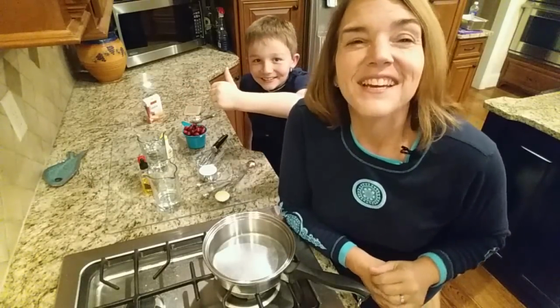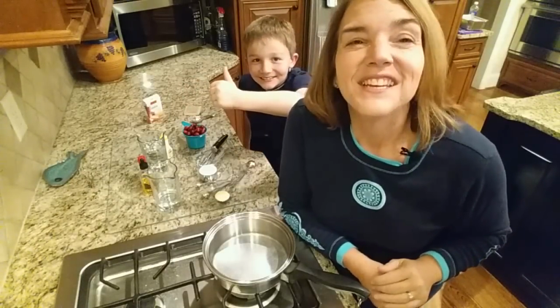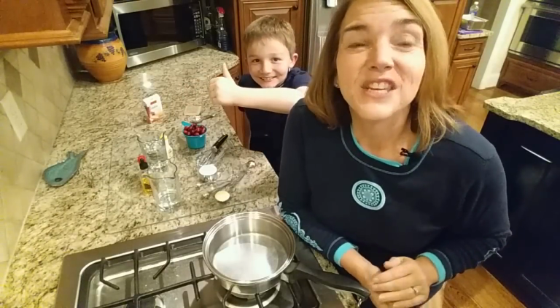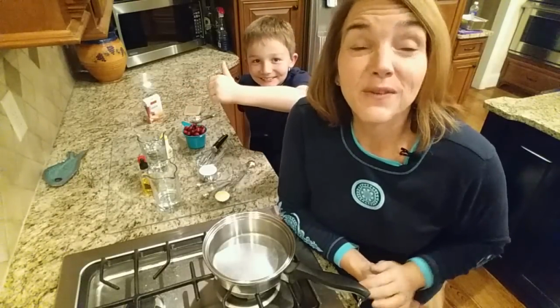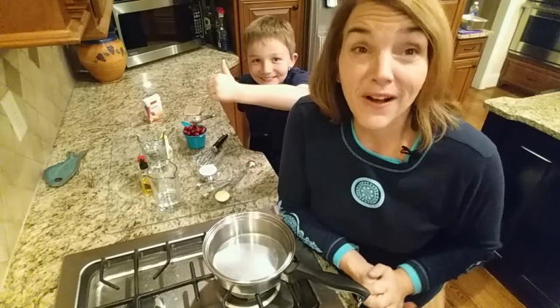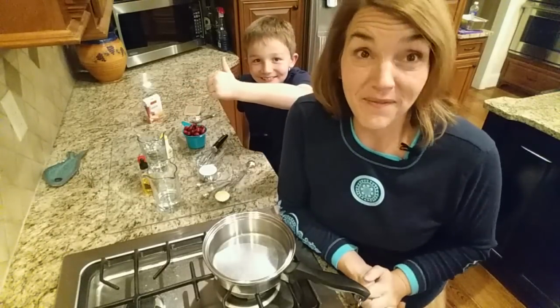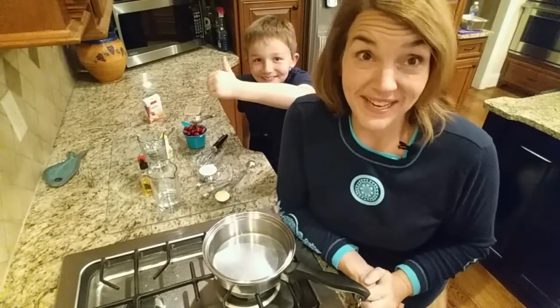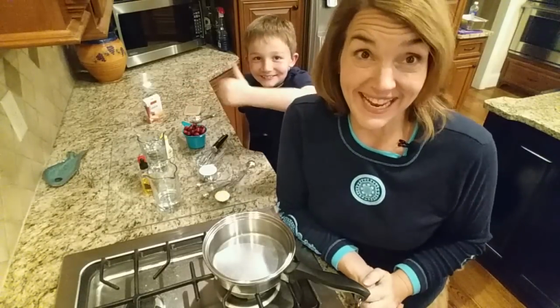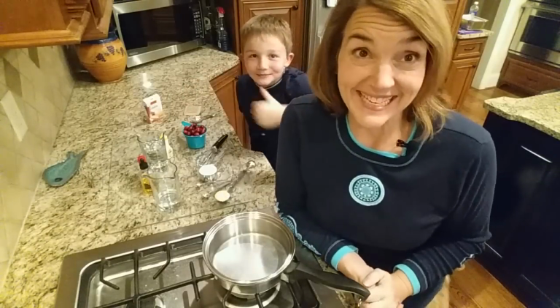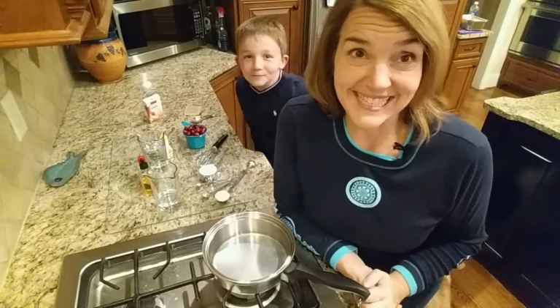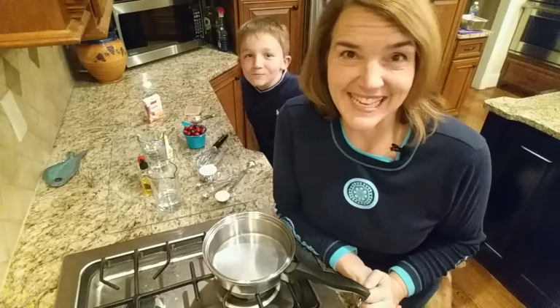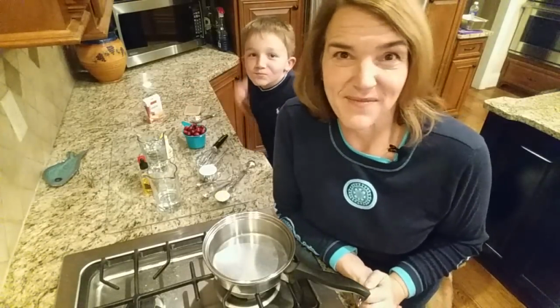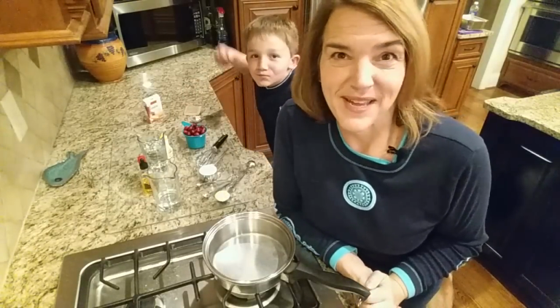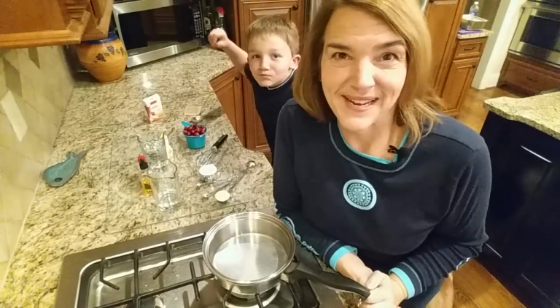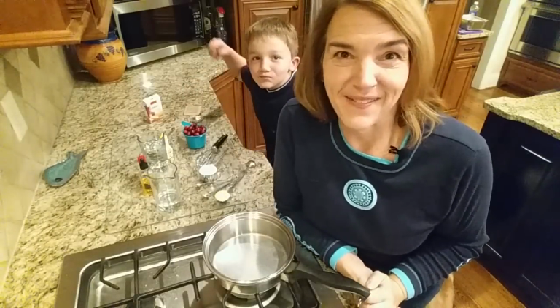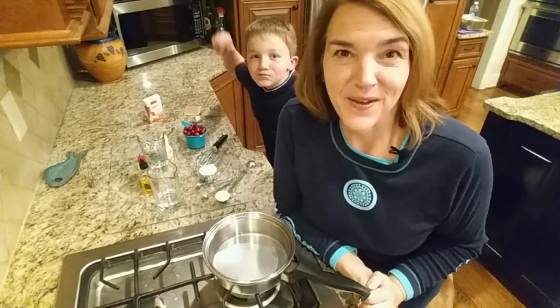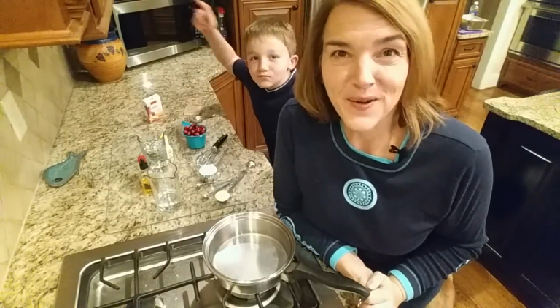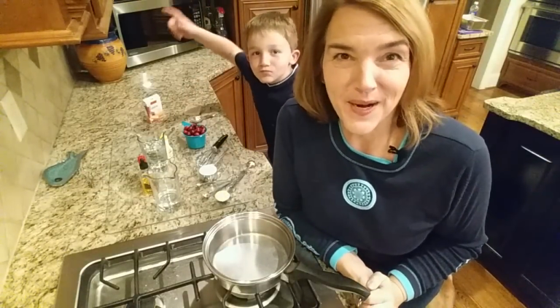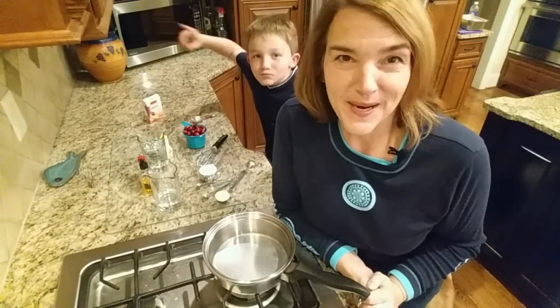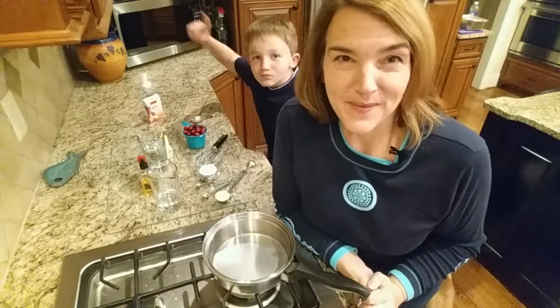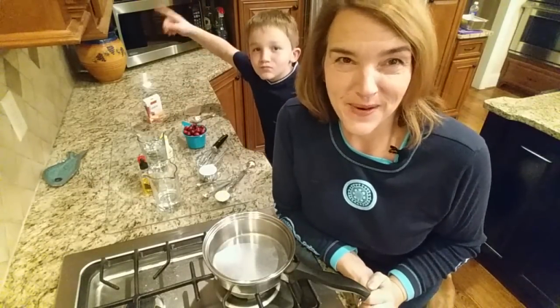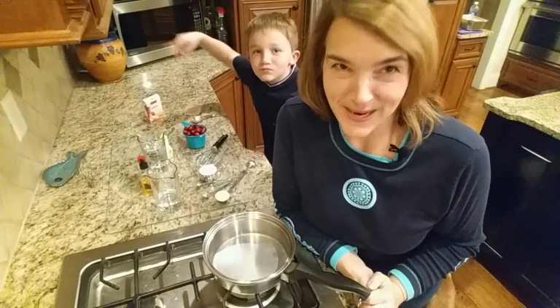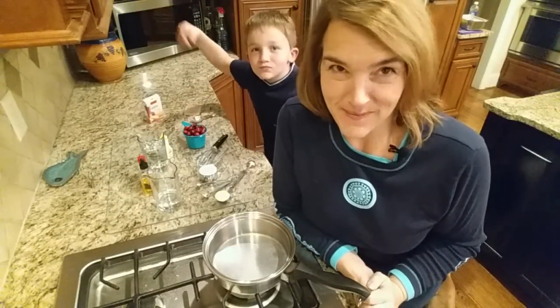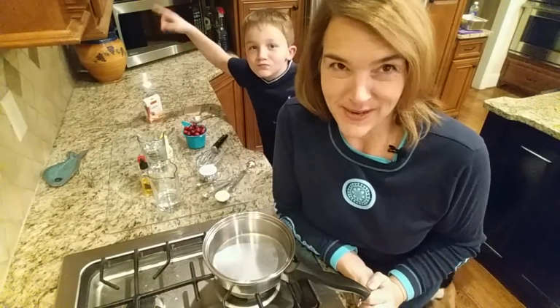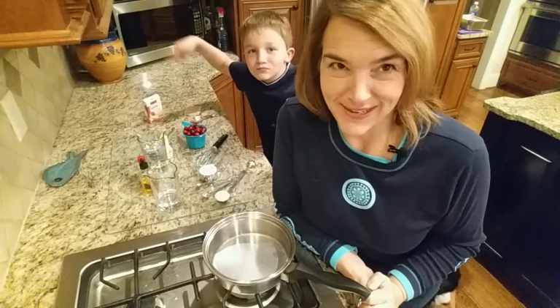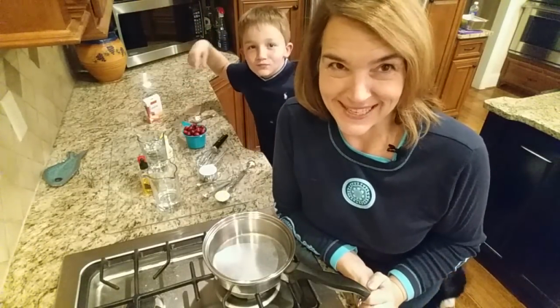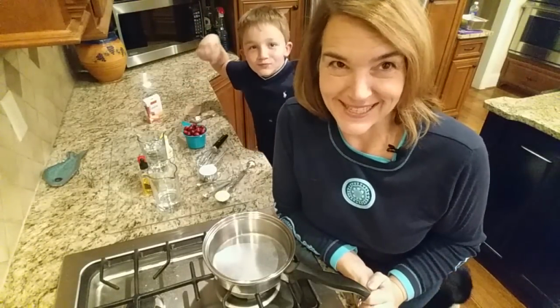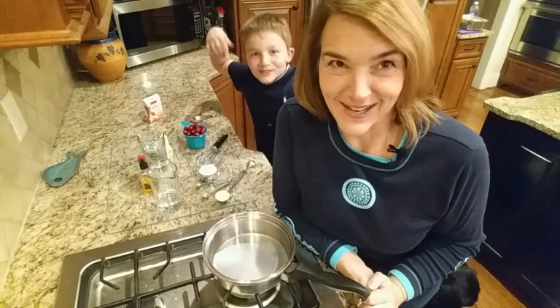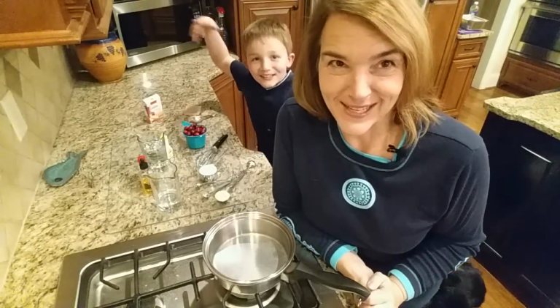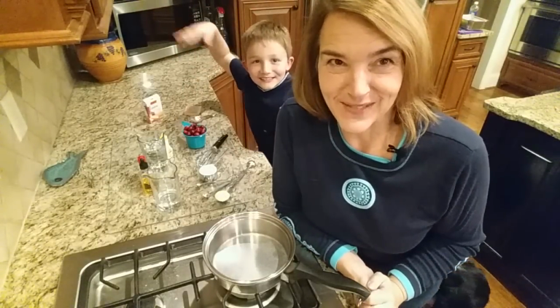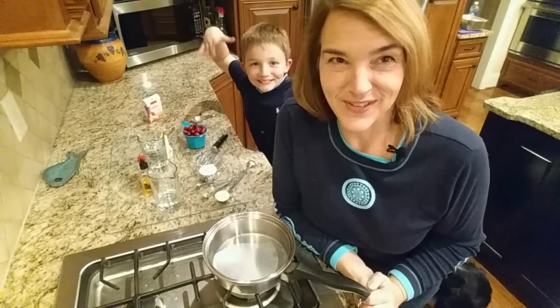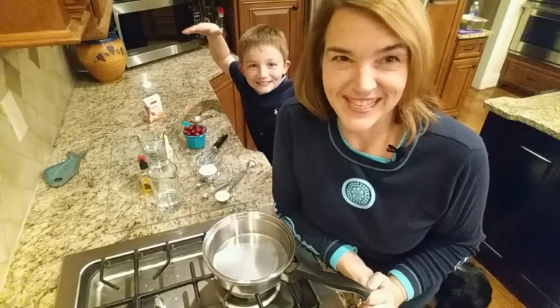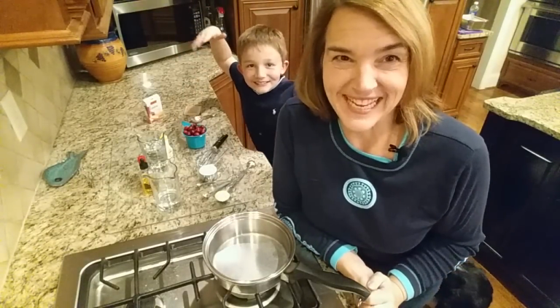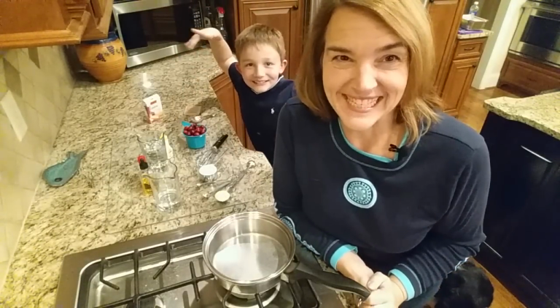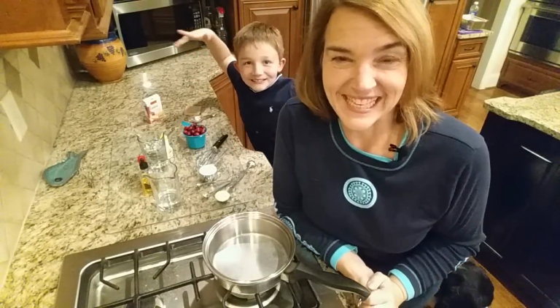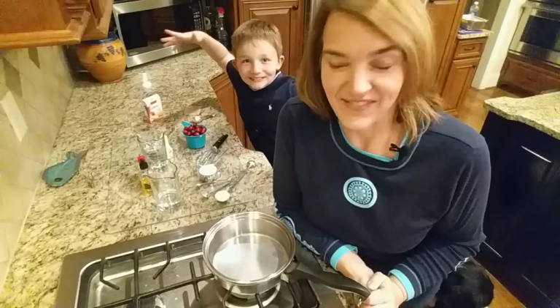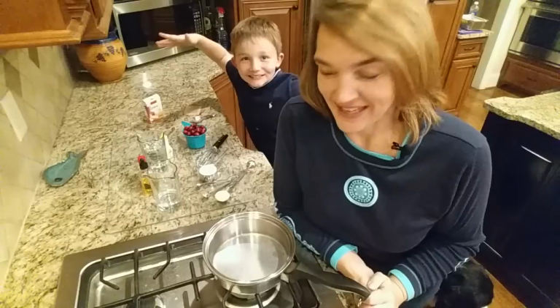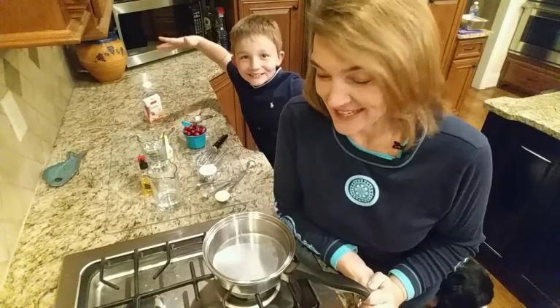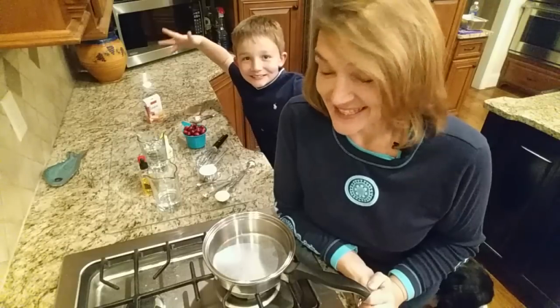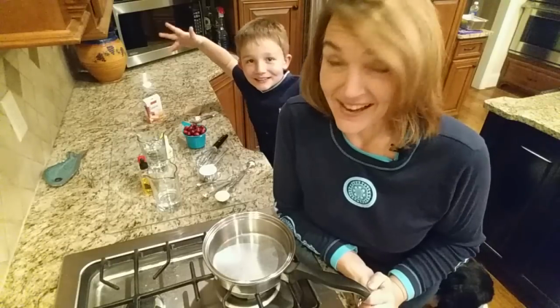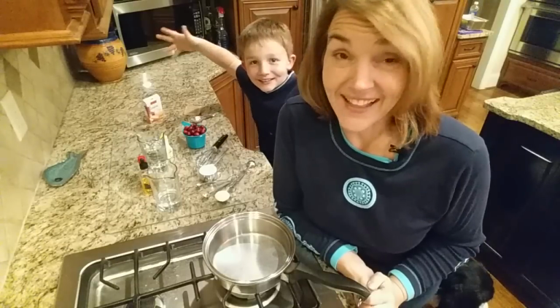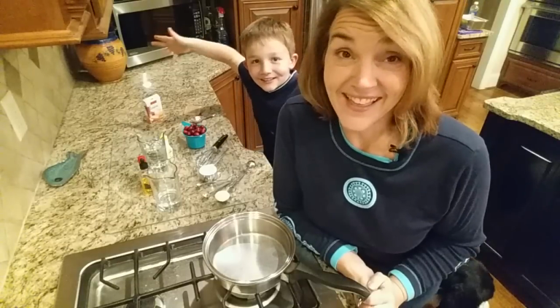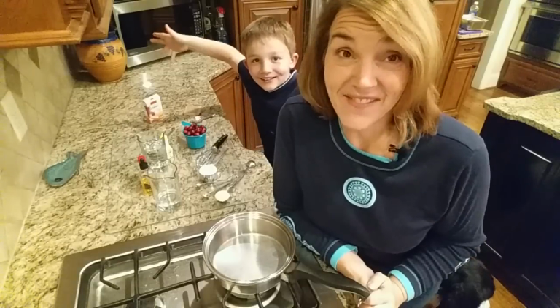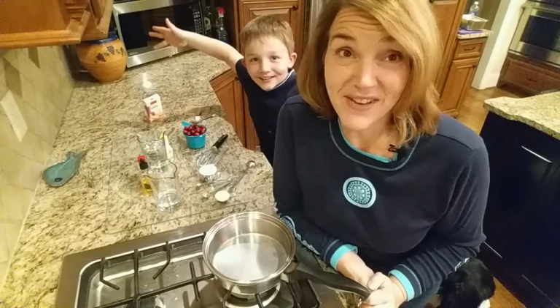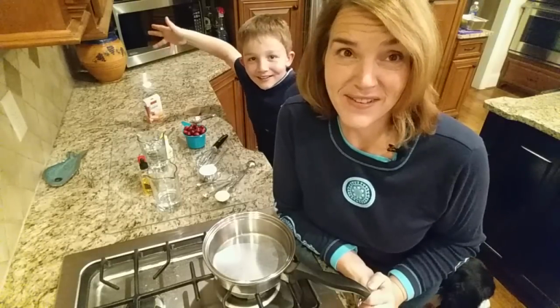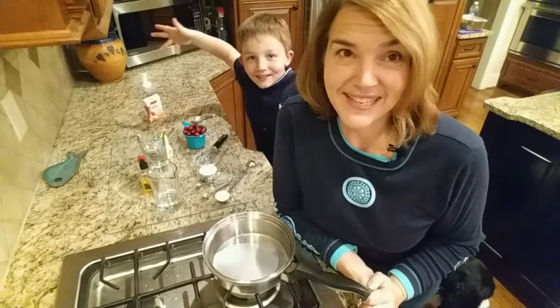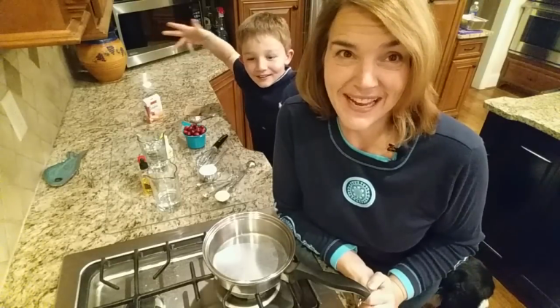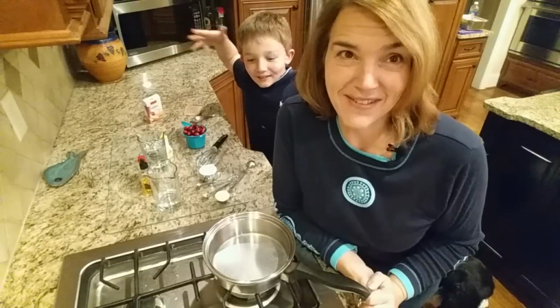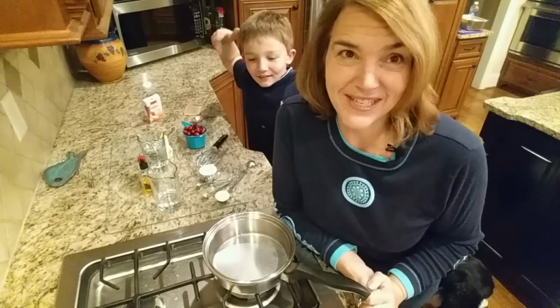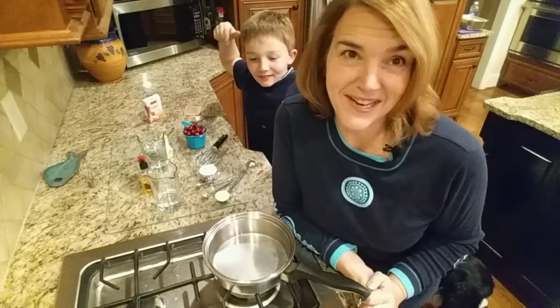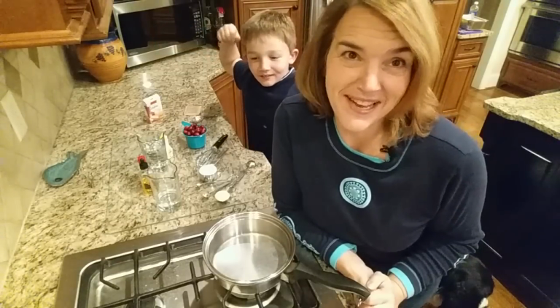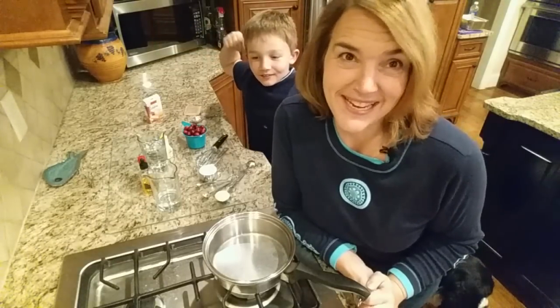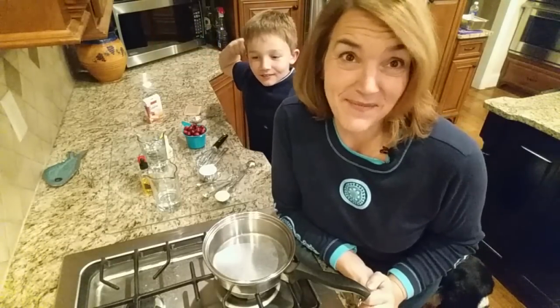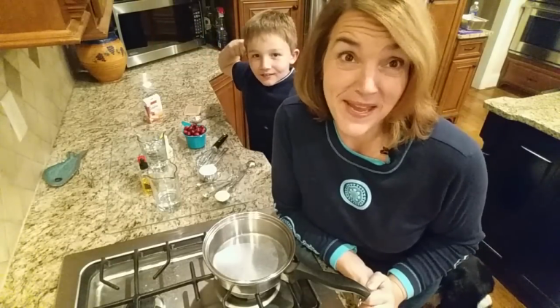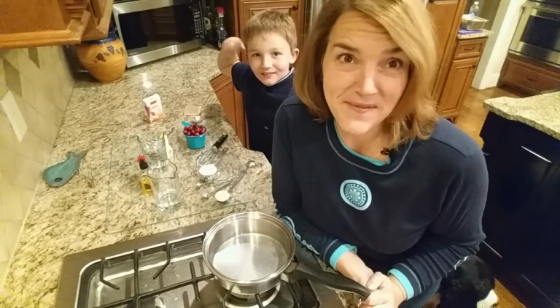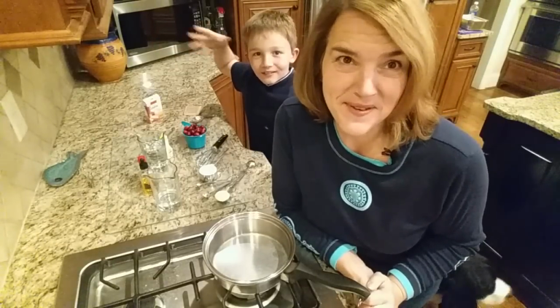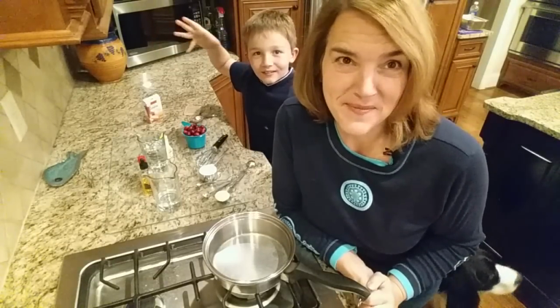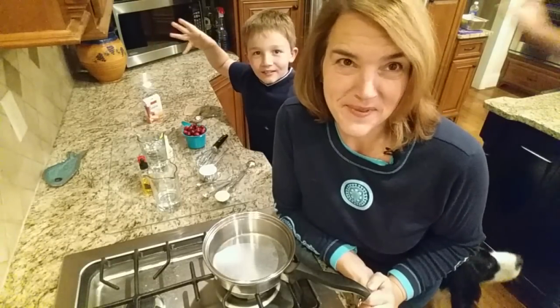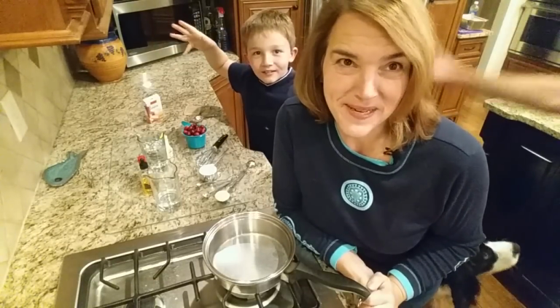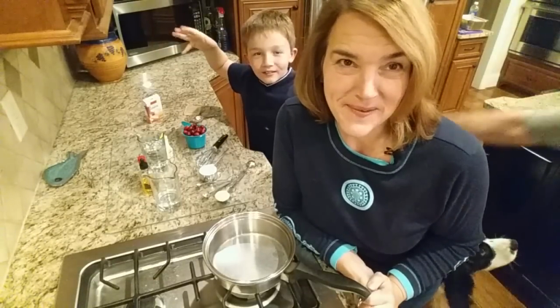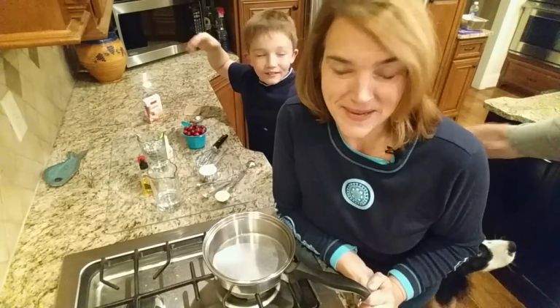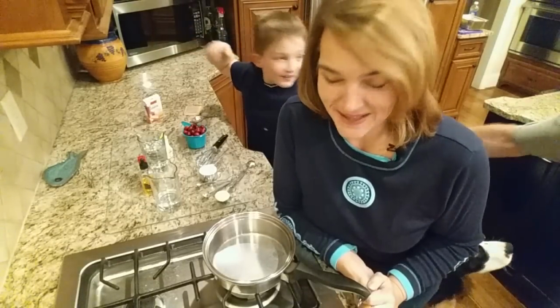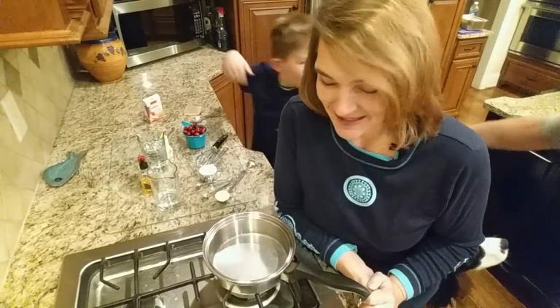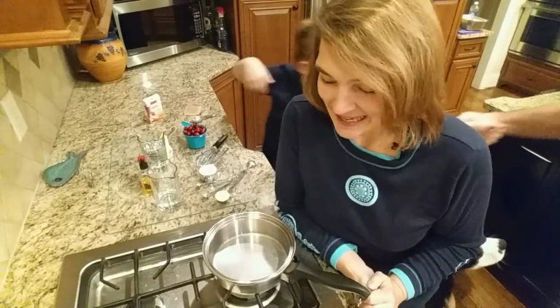You all have been asking about a low-carb cranberry sauce for Thanksgiving, so I thought I would show you how to make one pretty quickly.